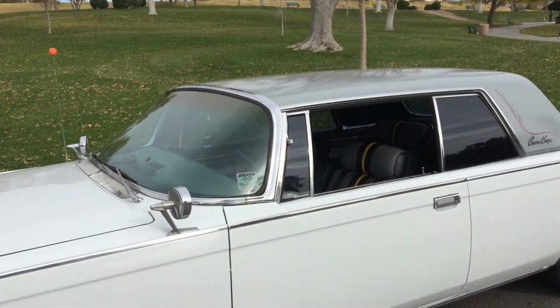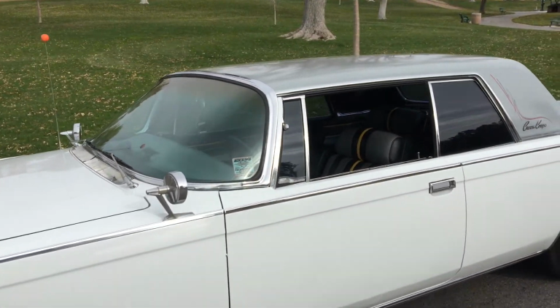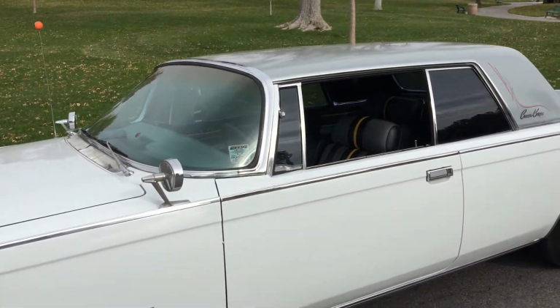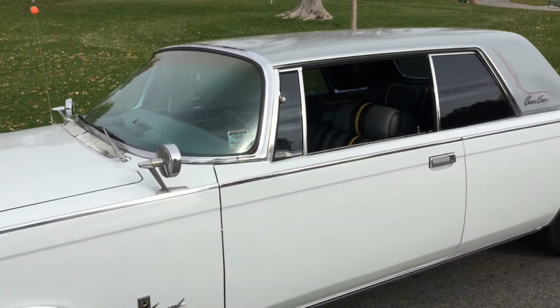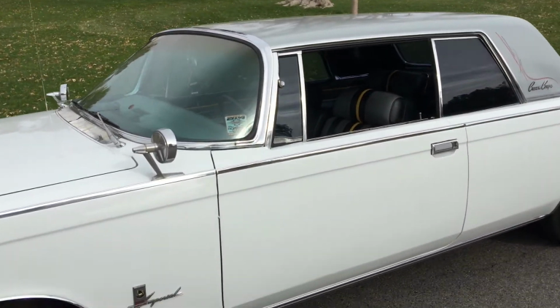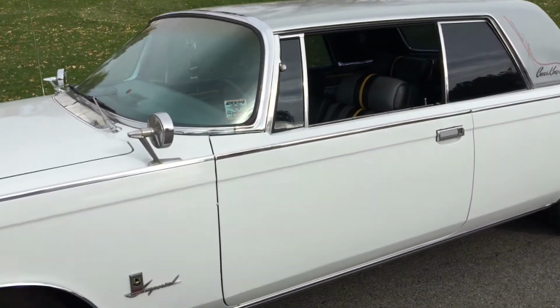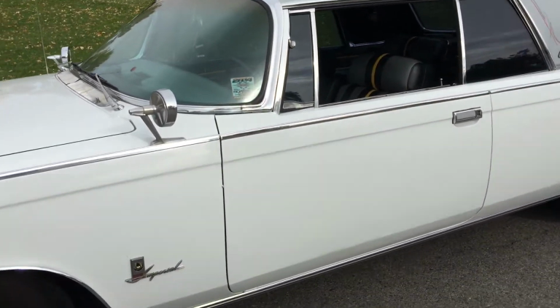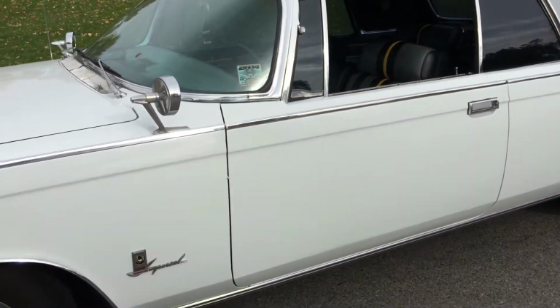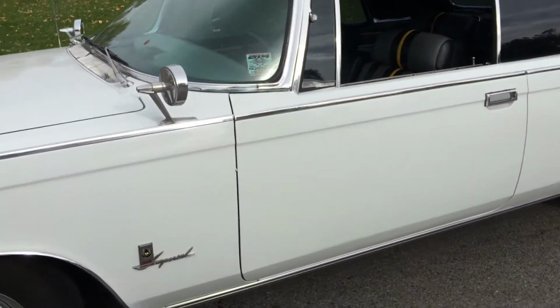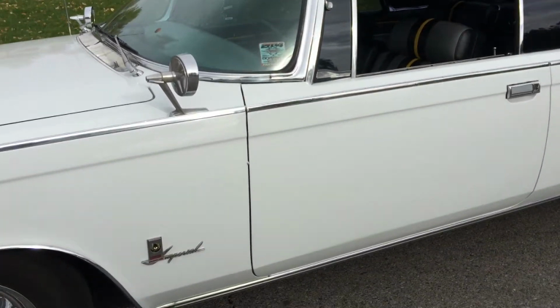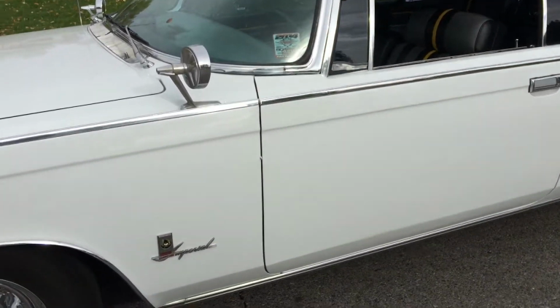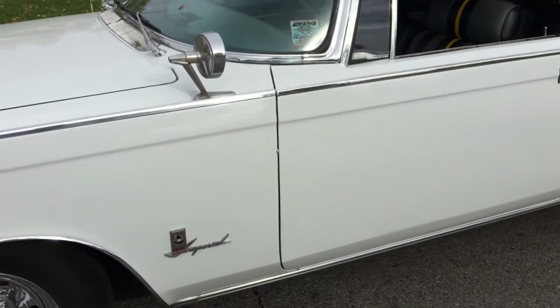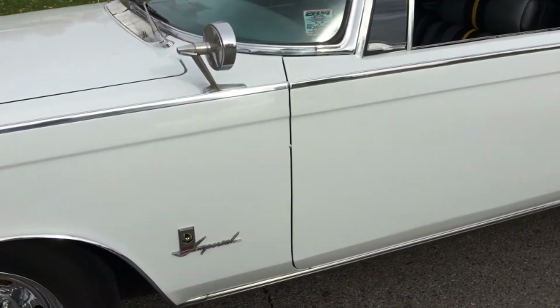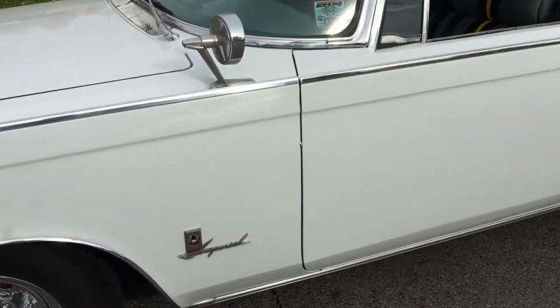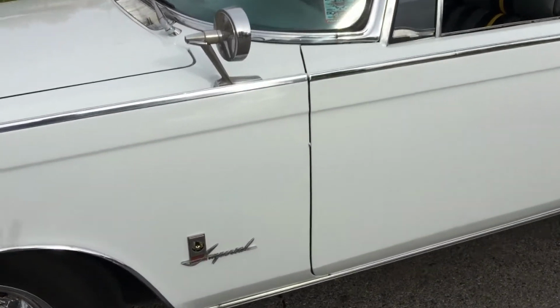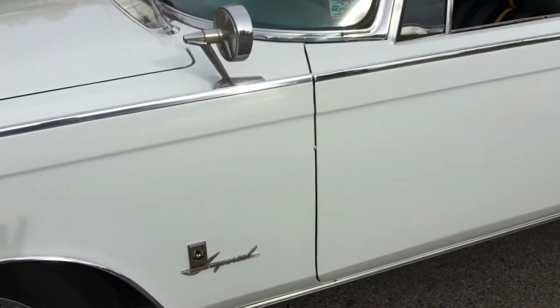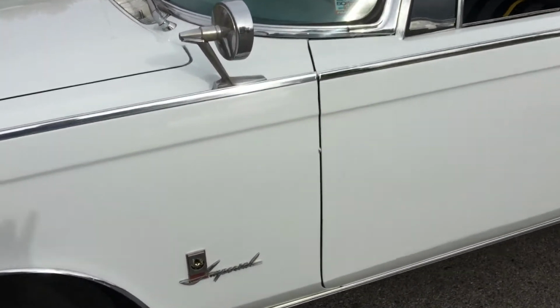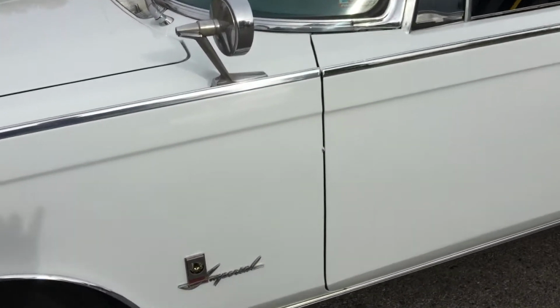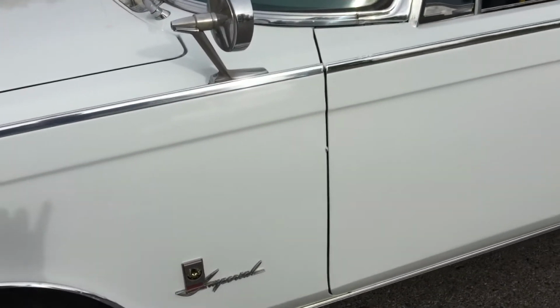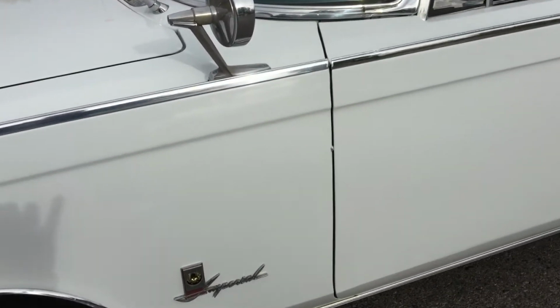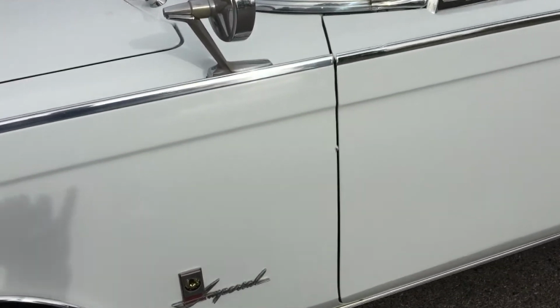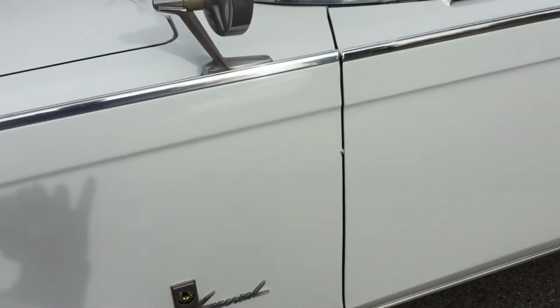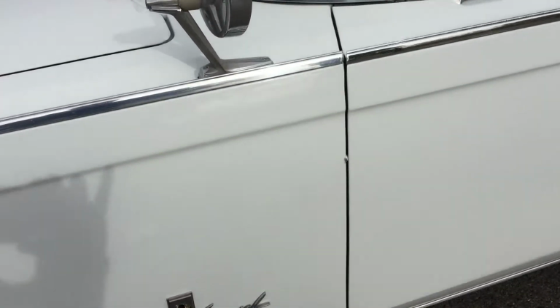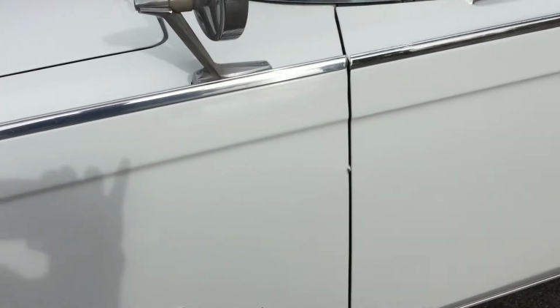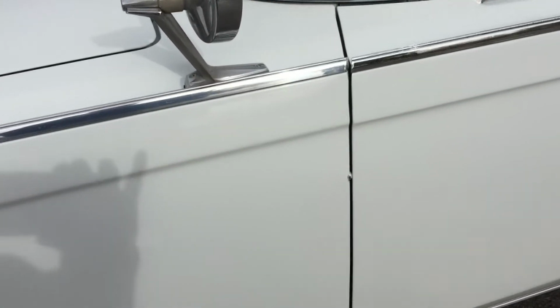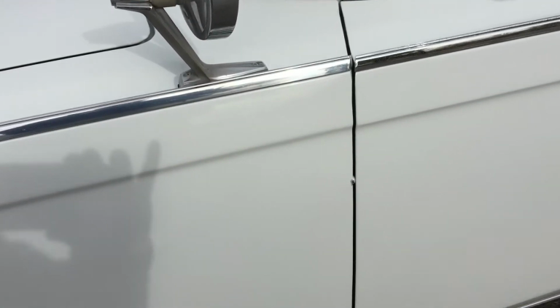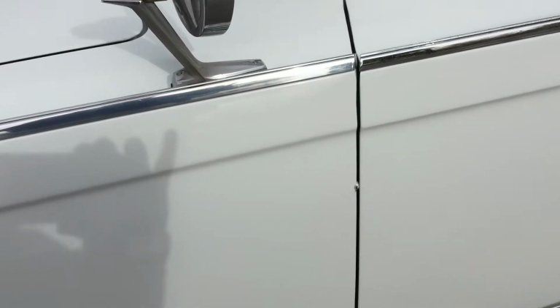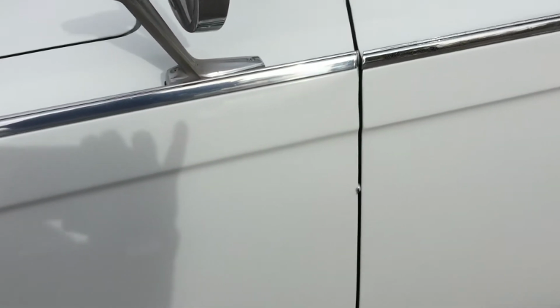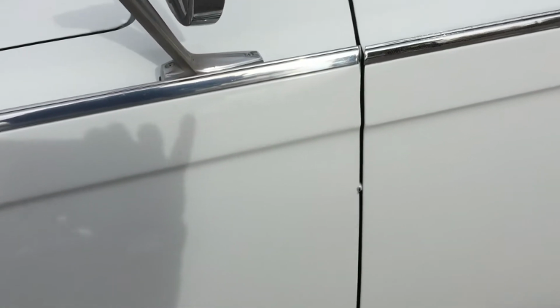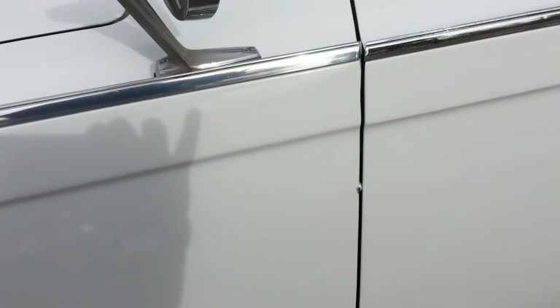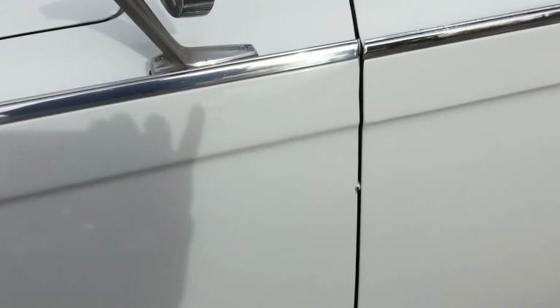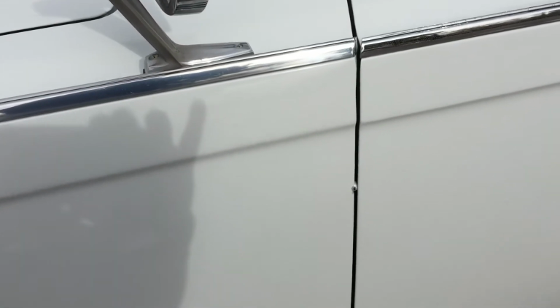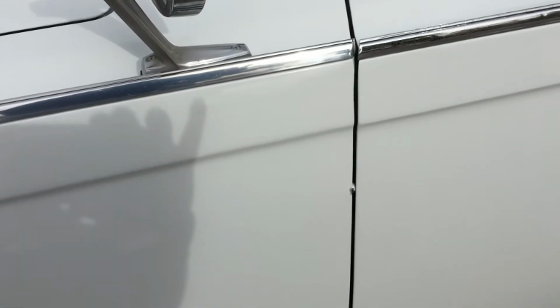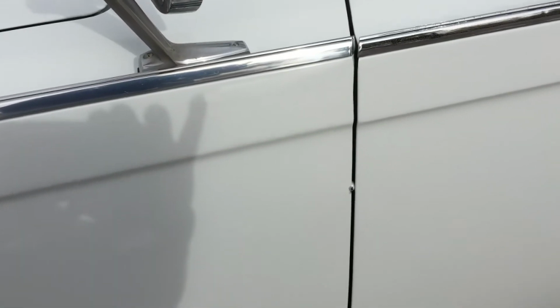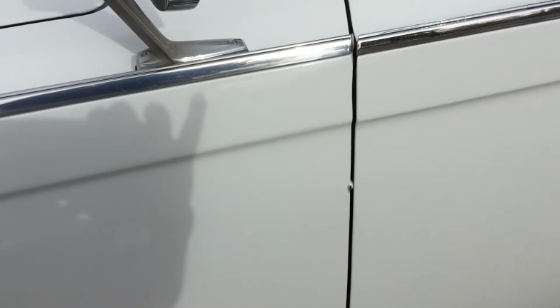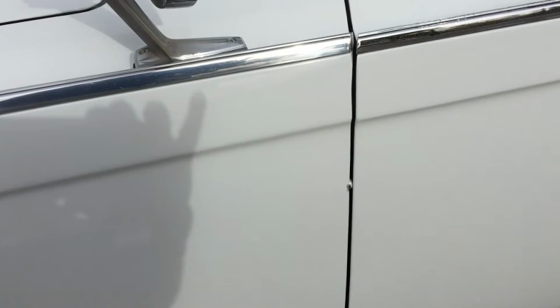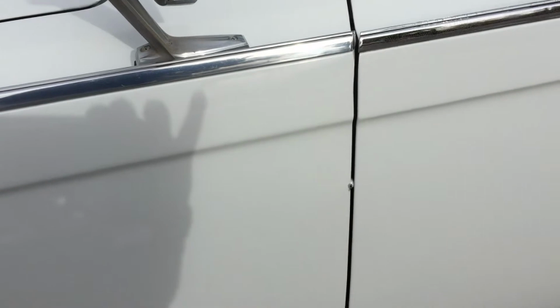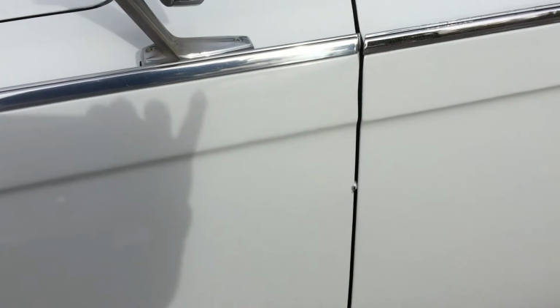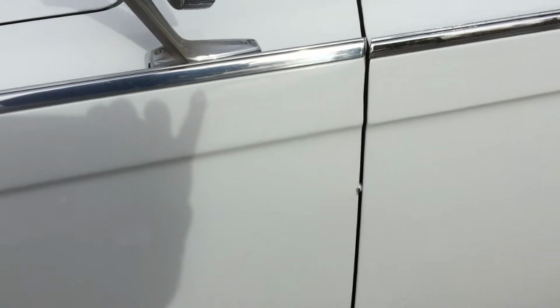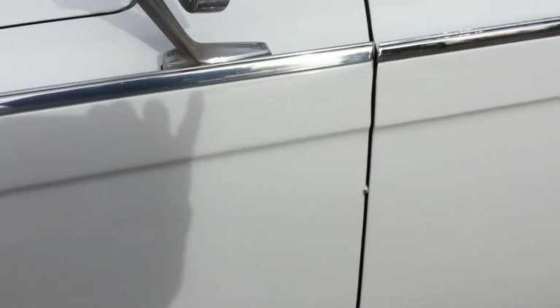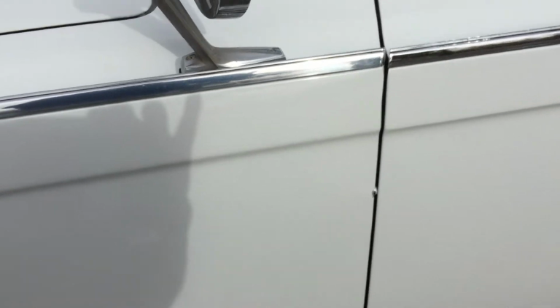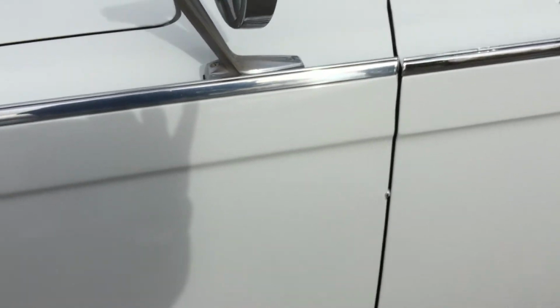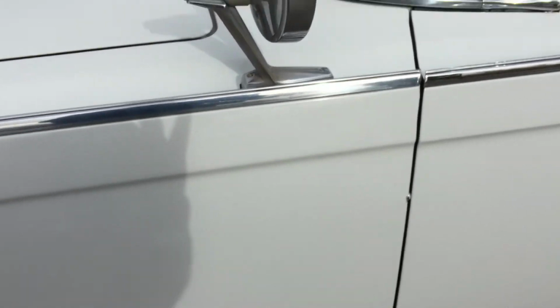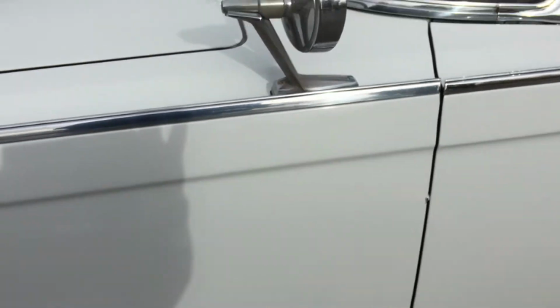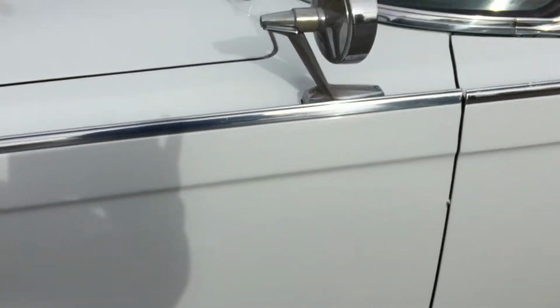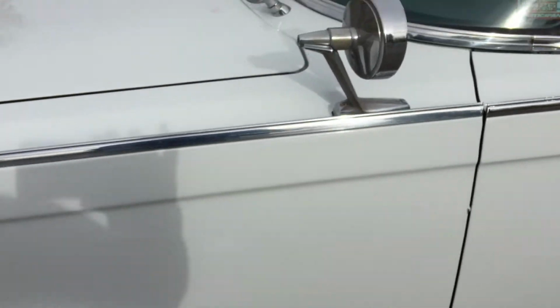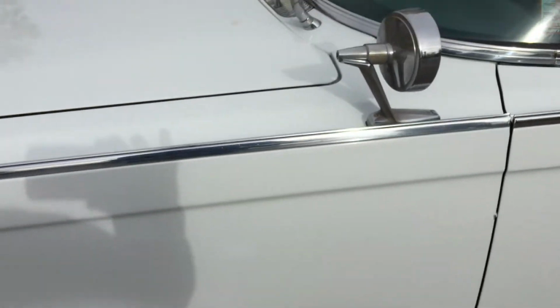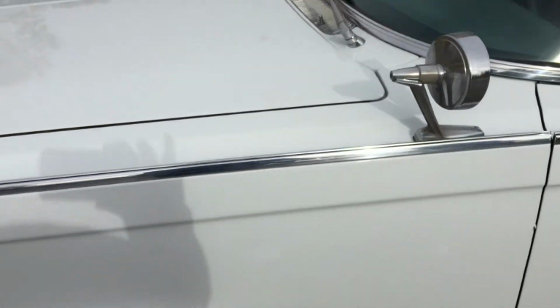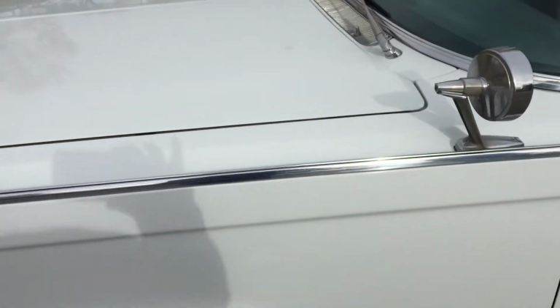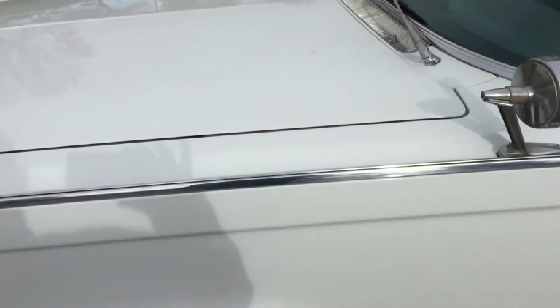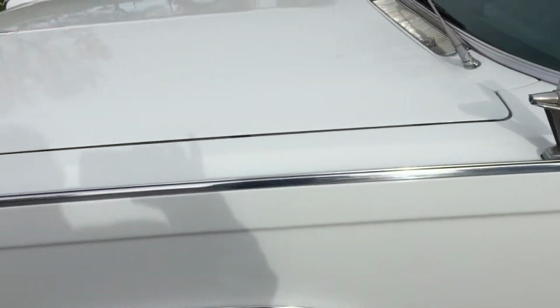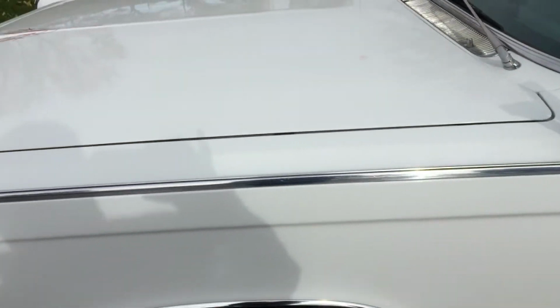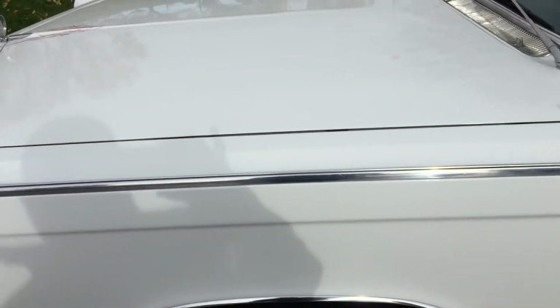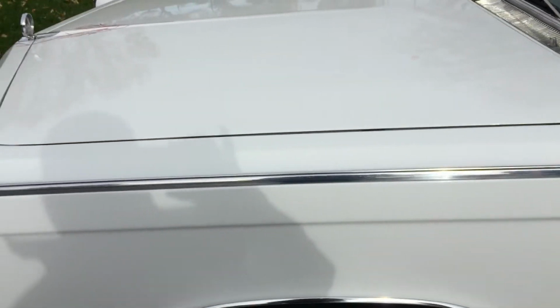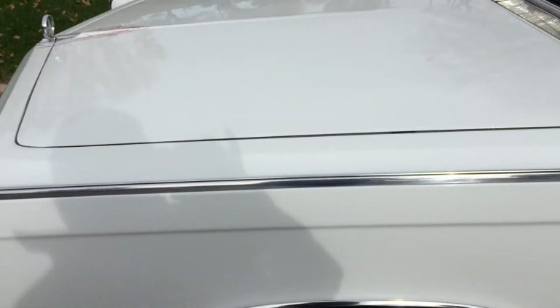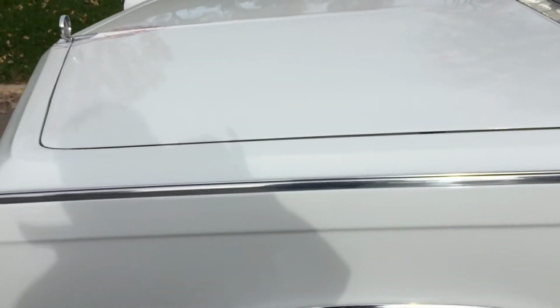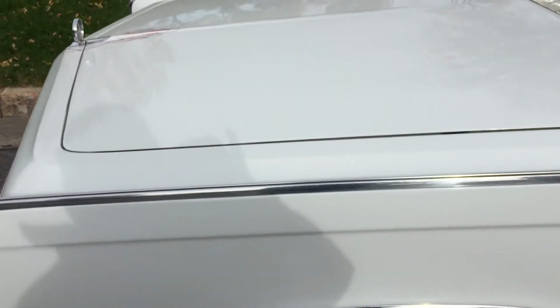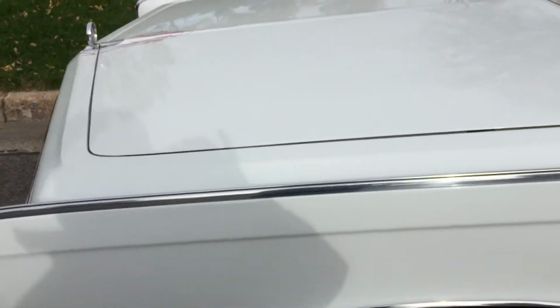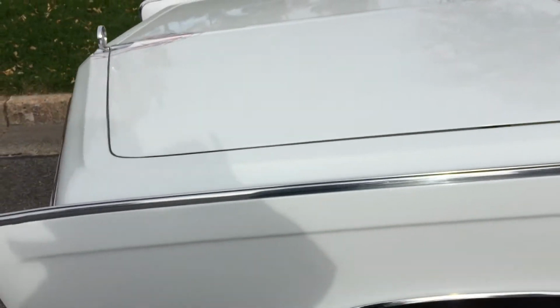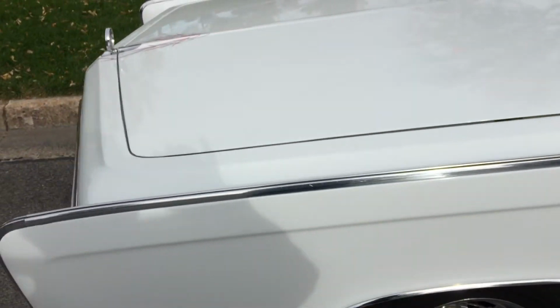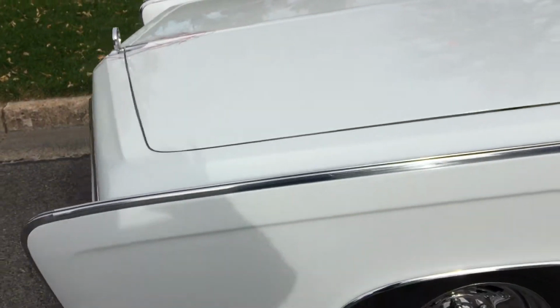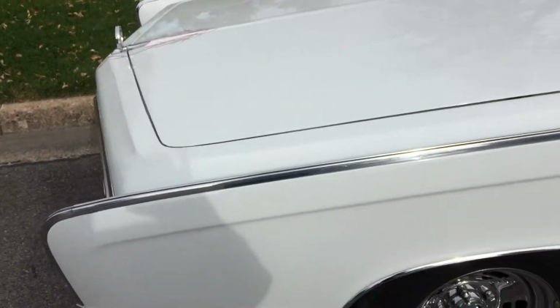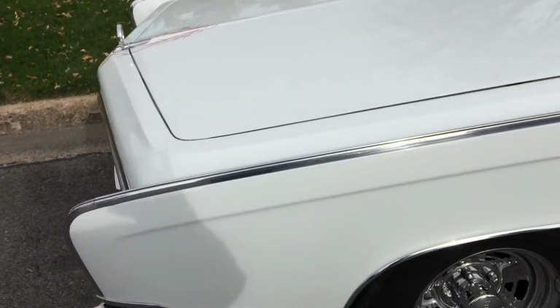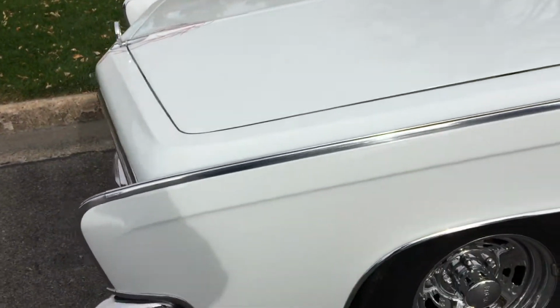This is the only chip on the paint — you can see it right there. That's it. Everything else is perfect on the car.